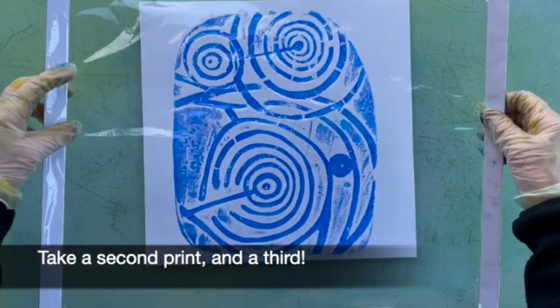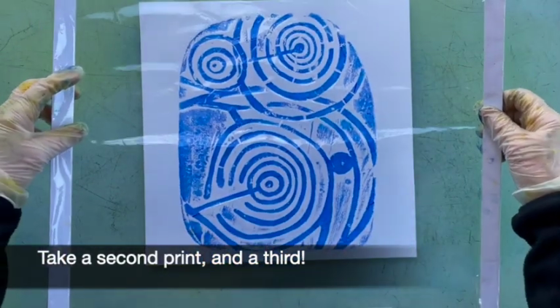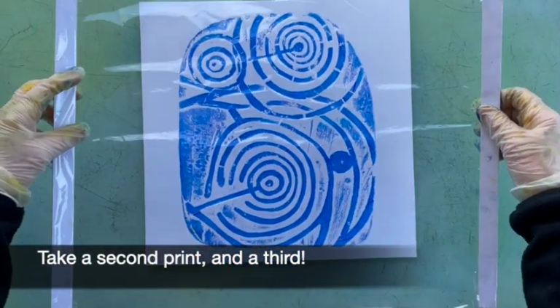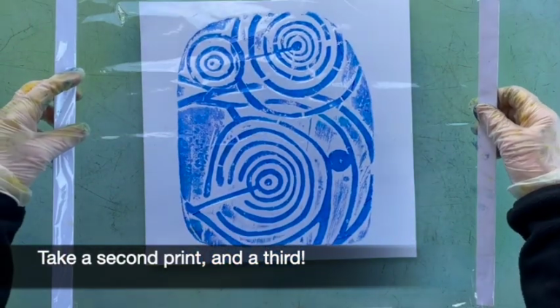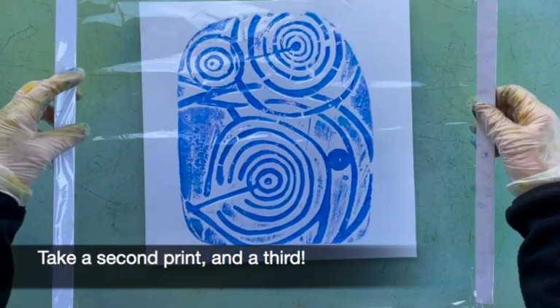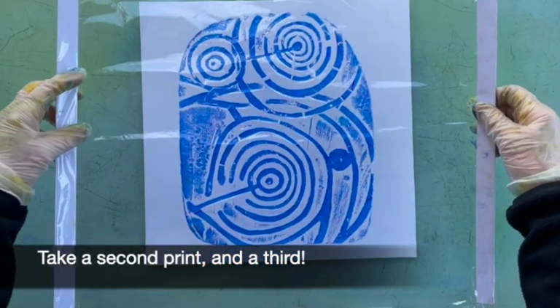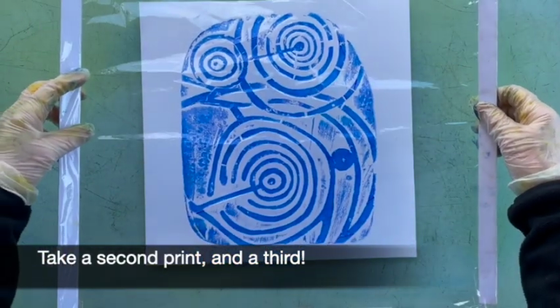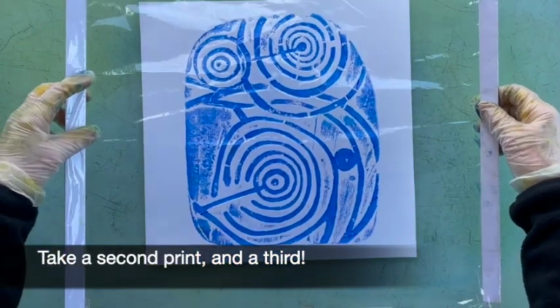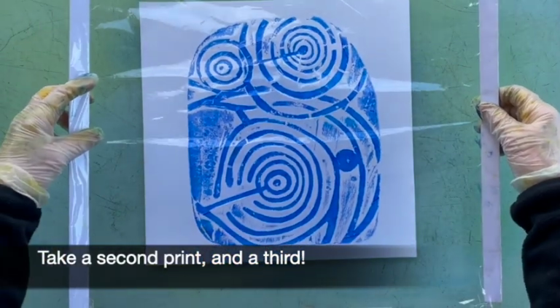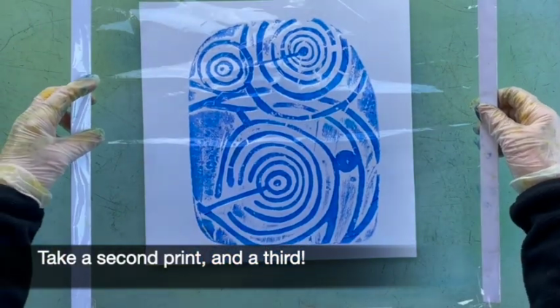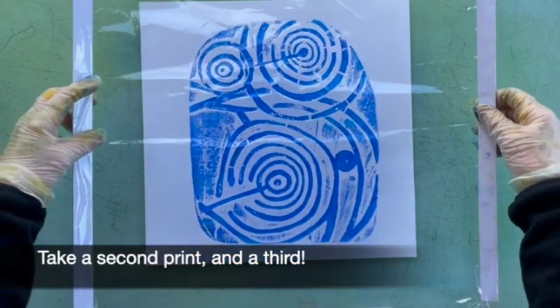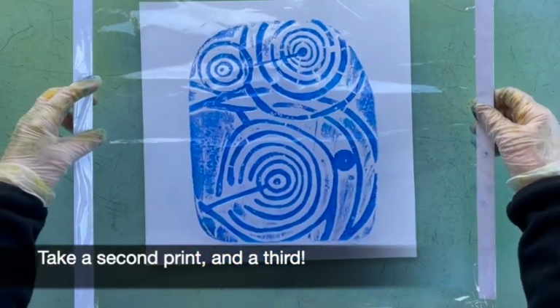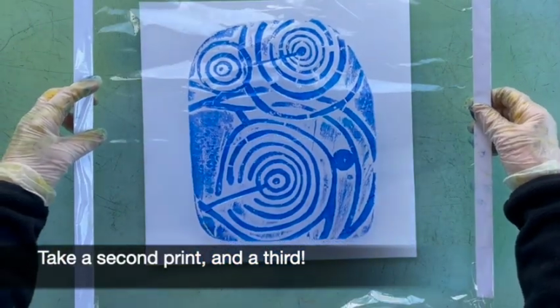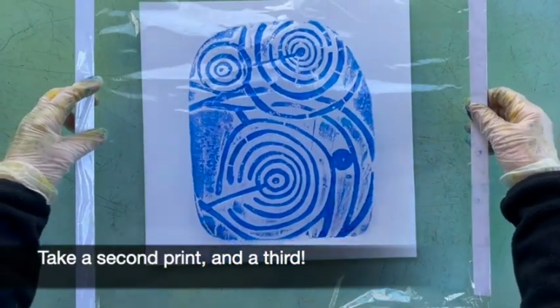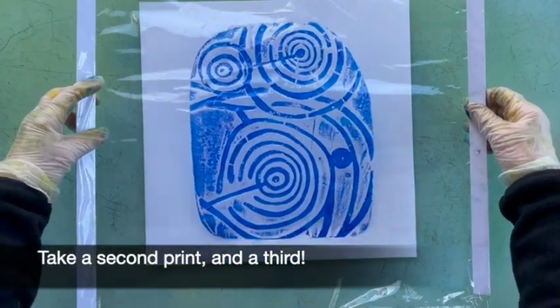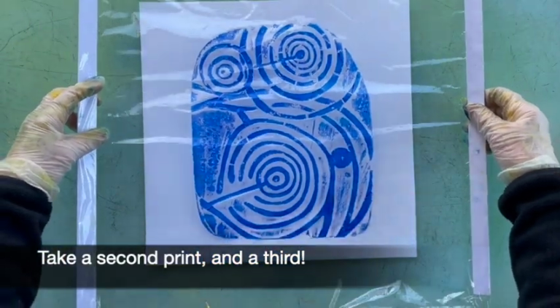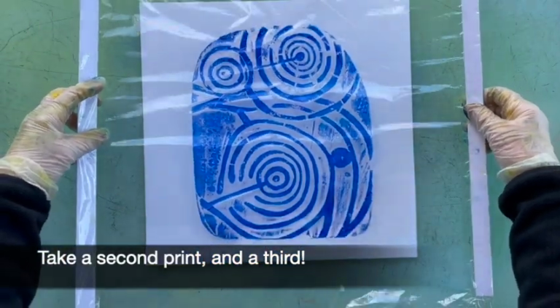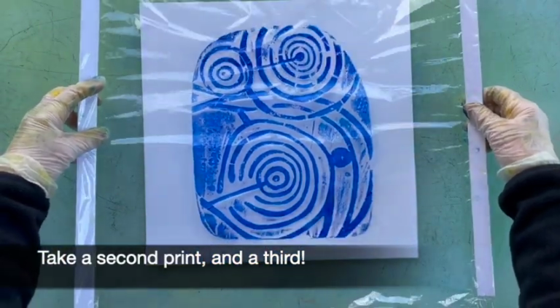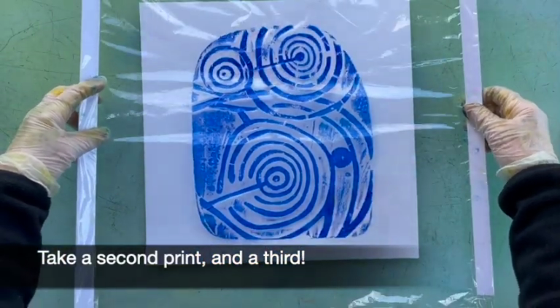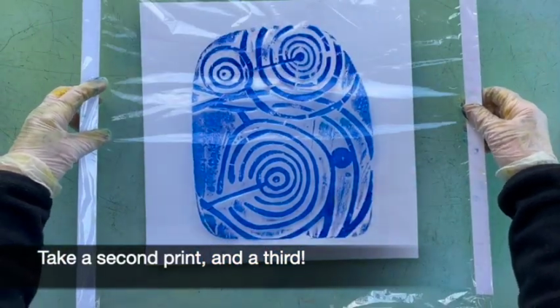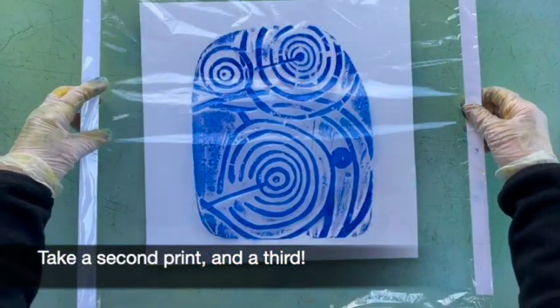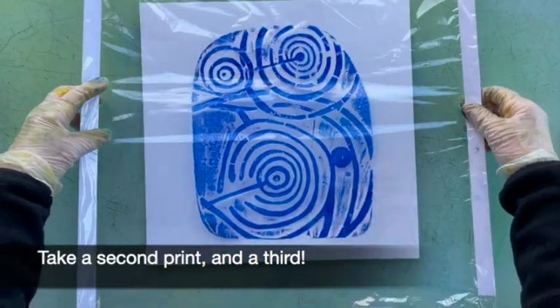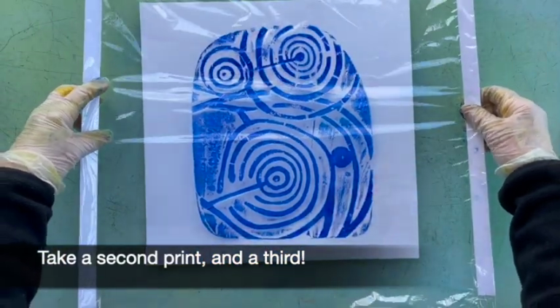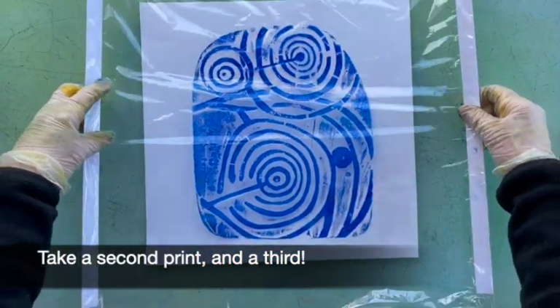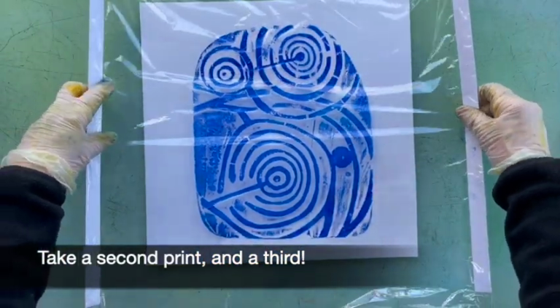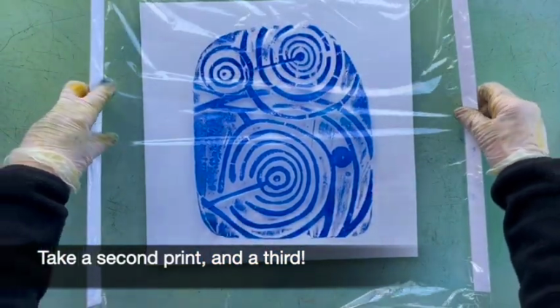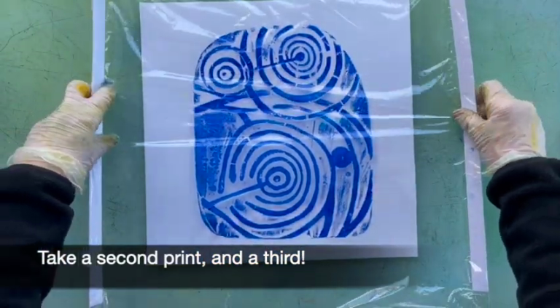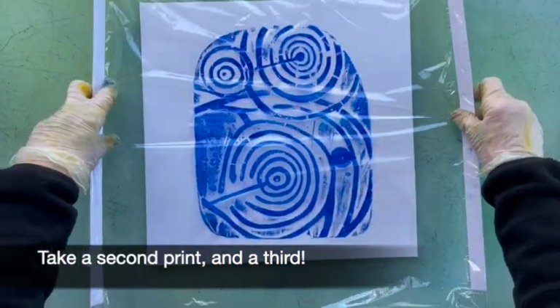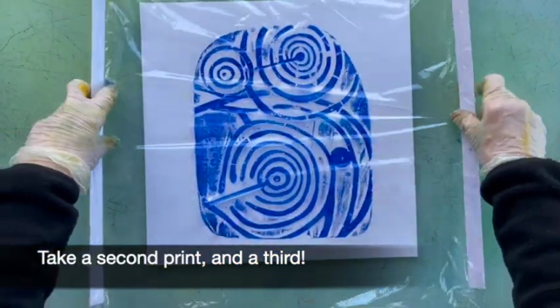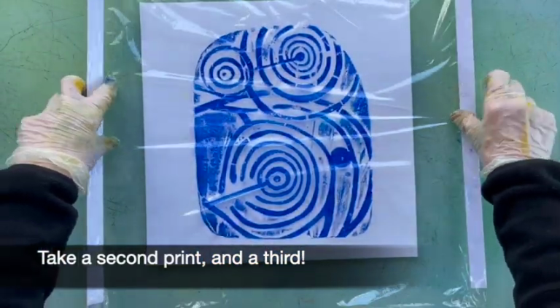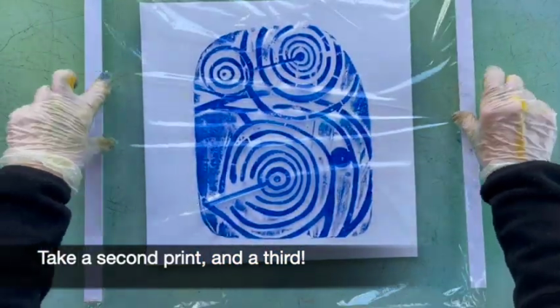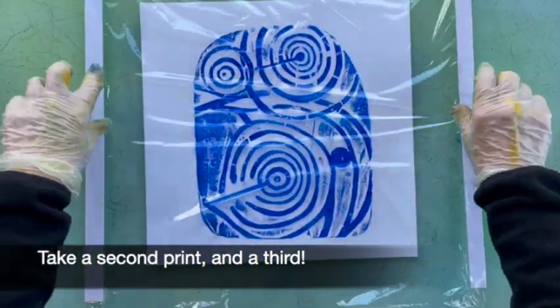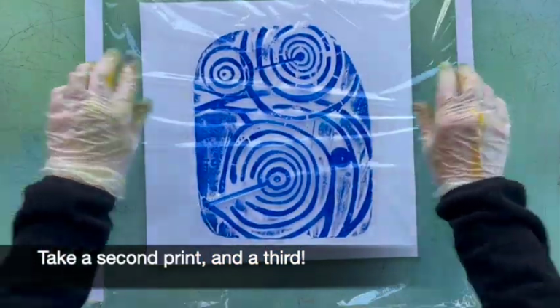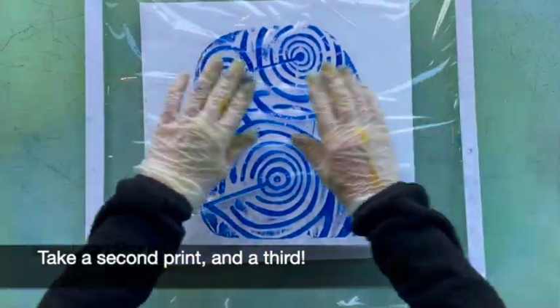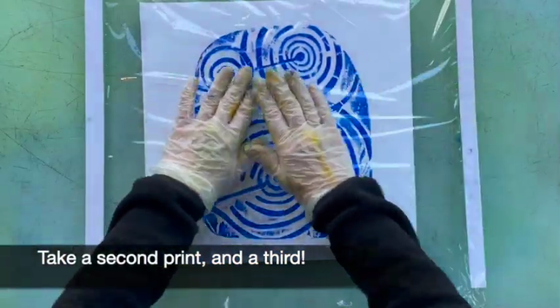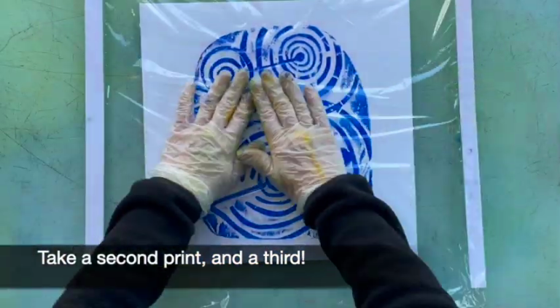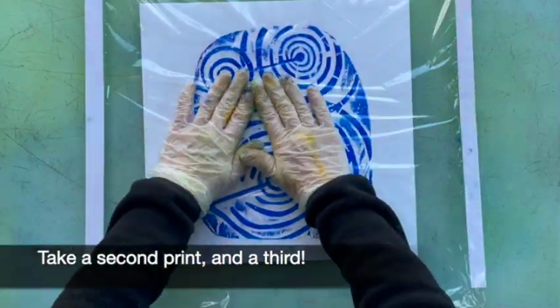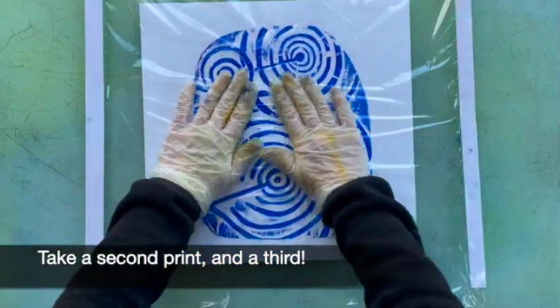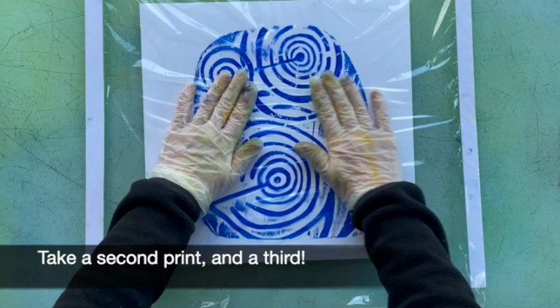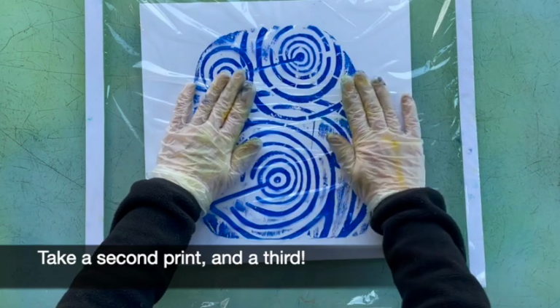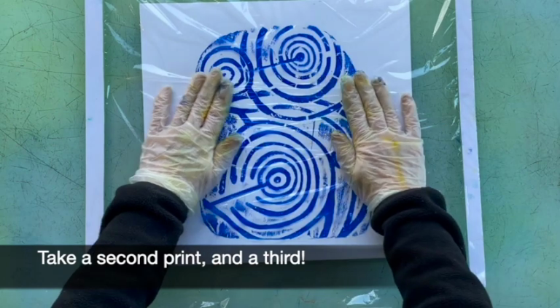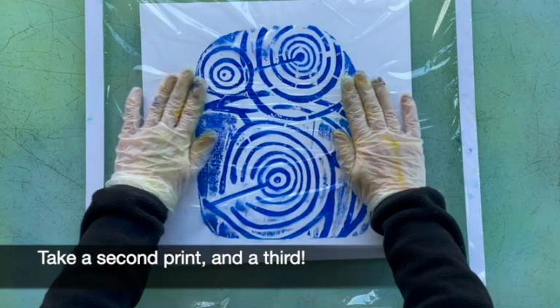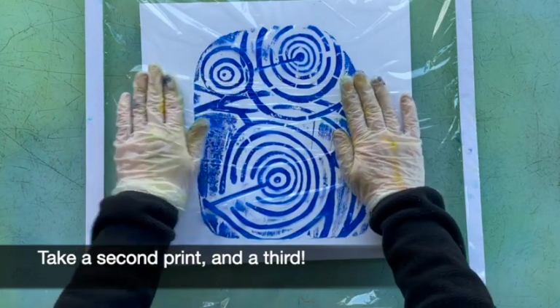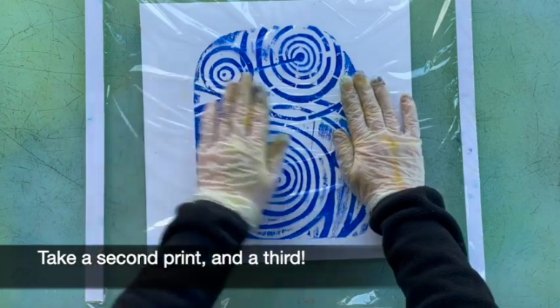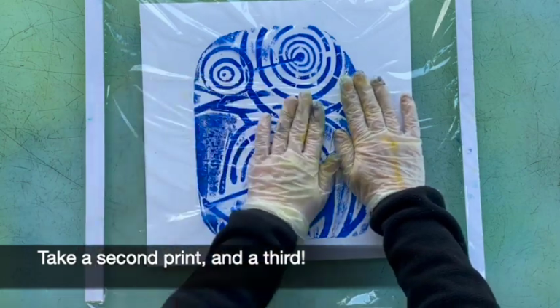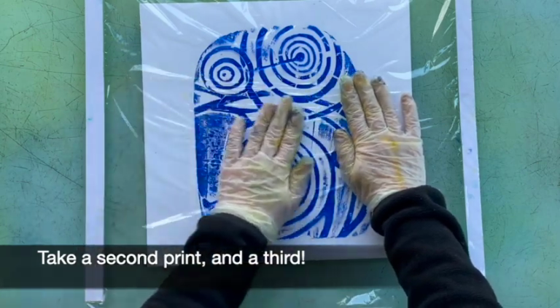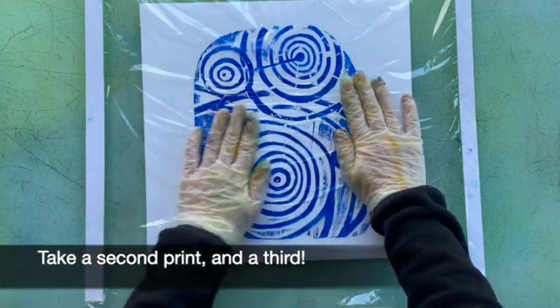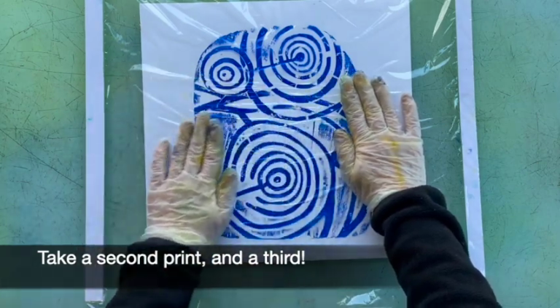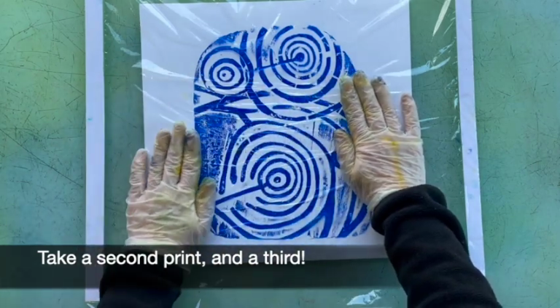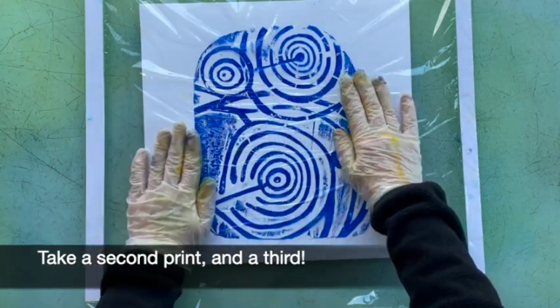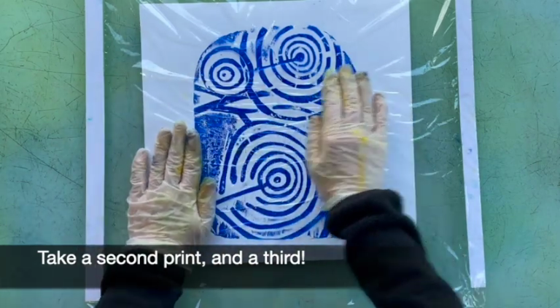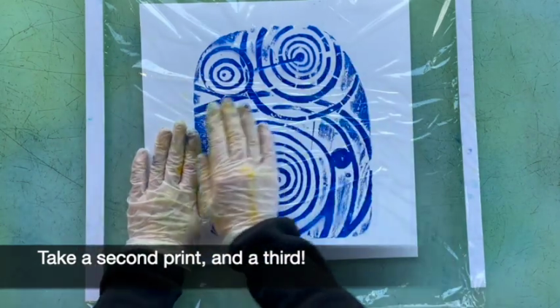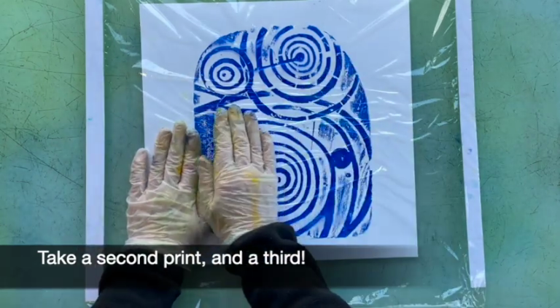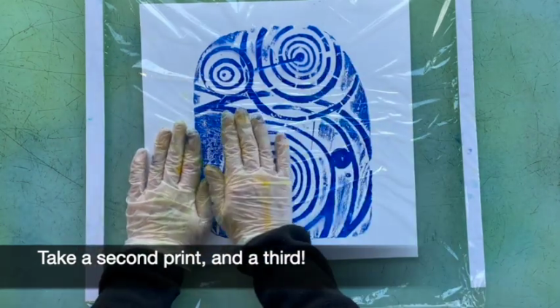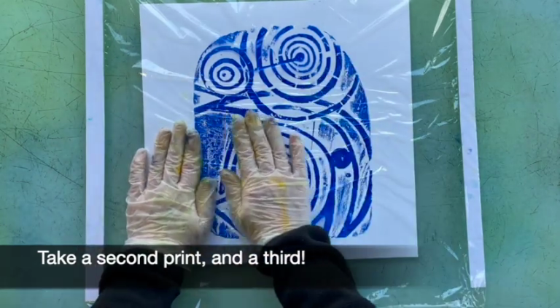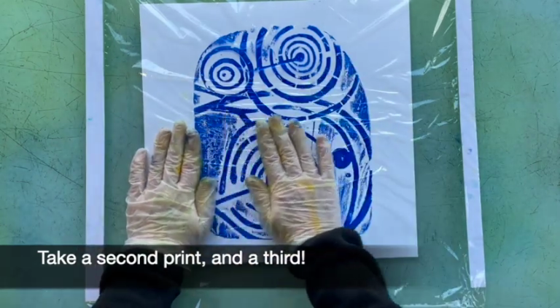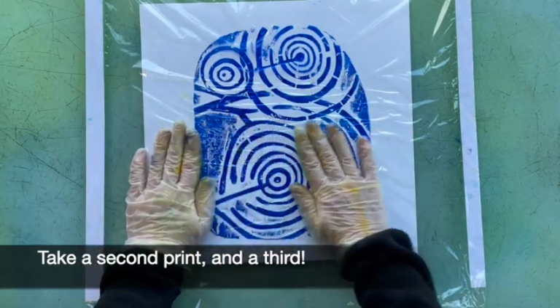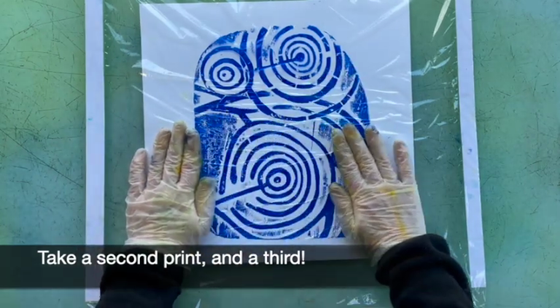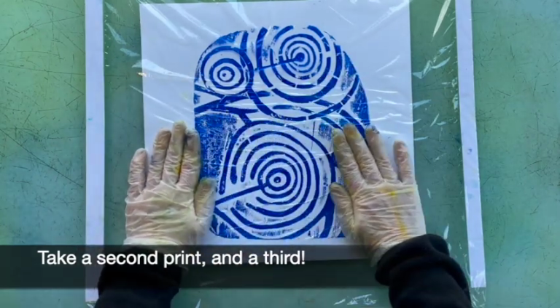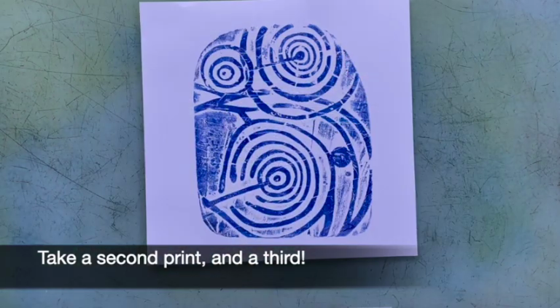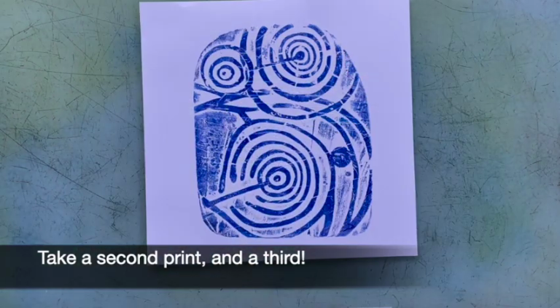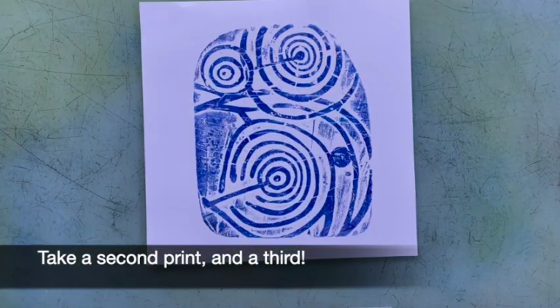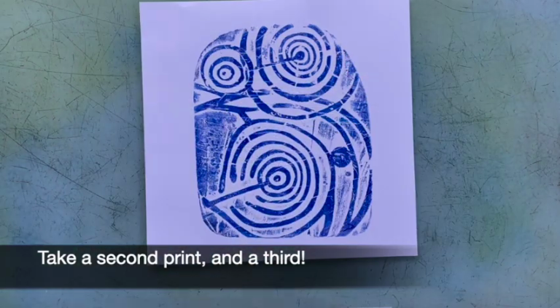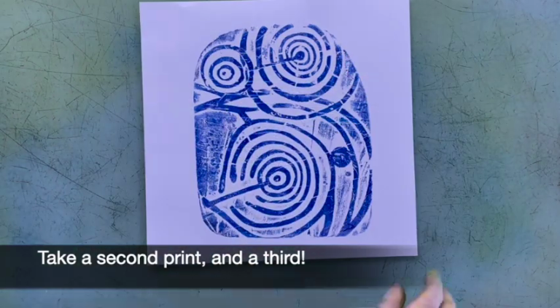I'm using the same piece of clingfilm to do another print, so you can do this two or three times — each time it gets slightly paler.